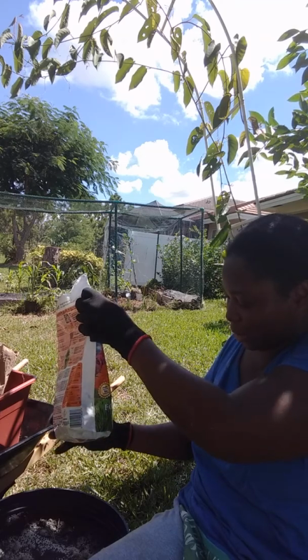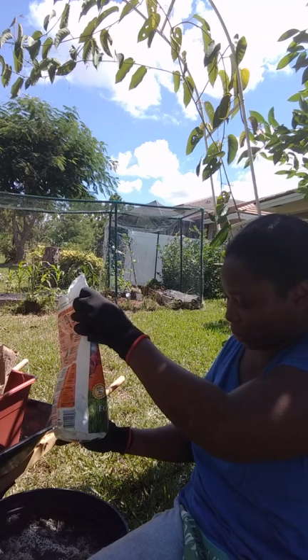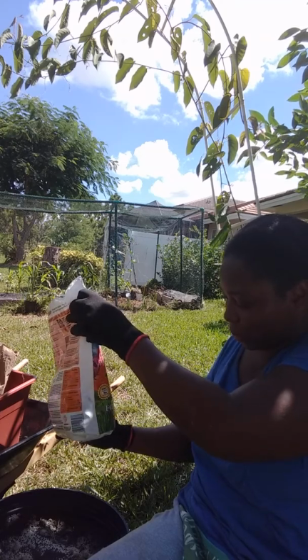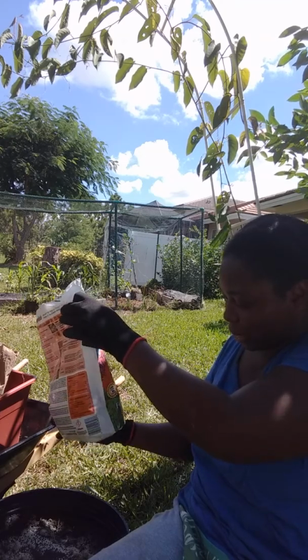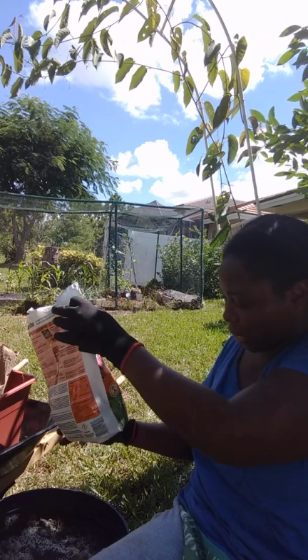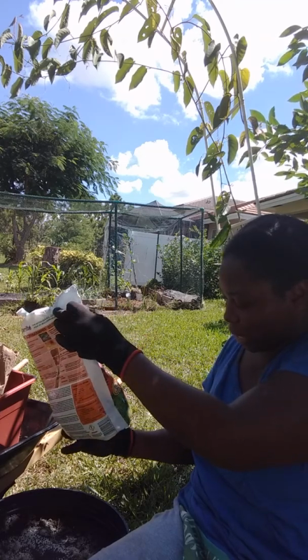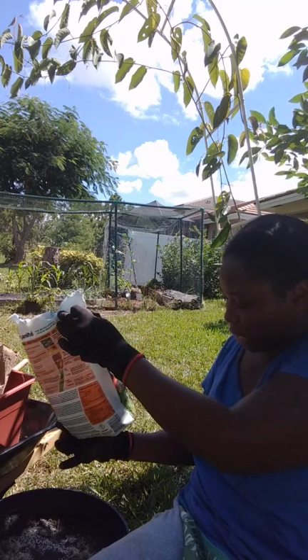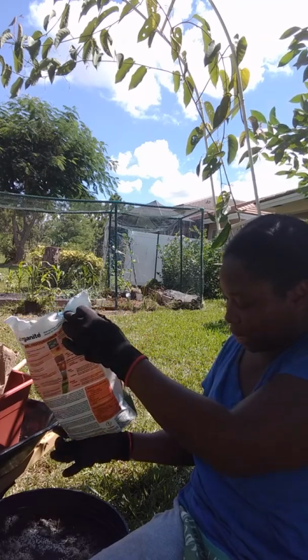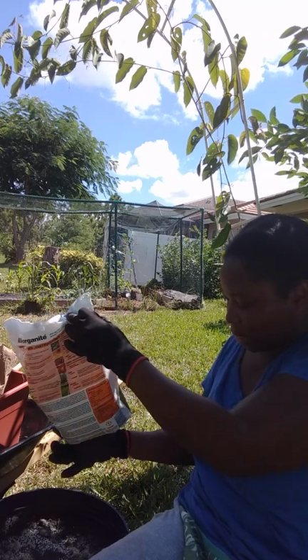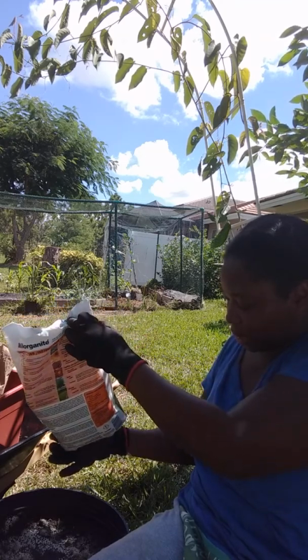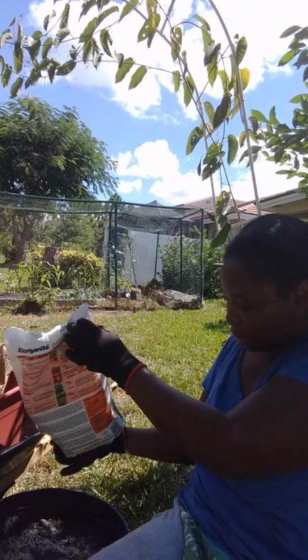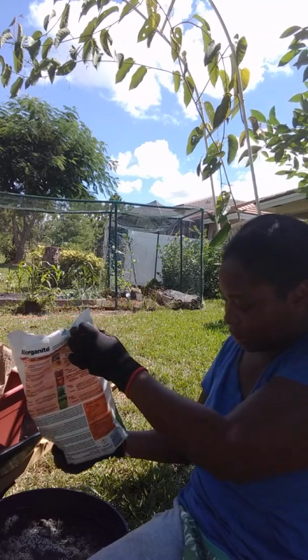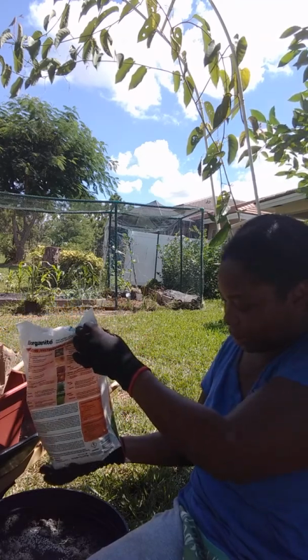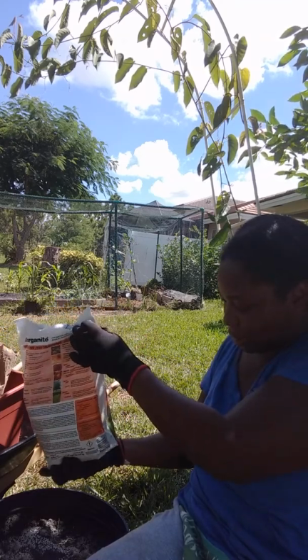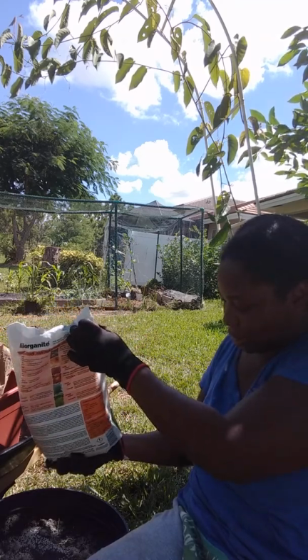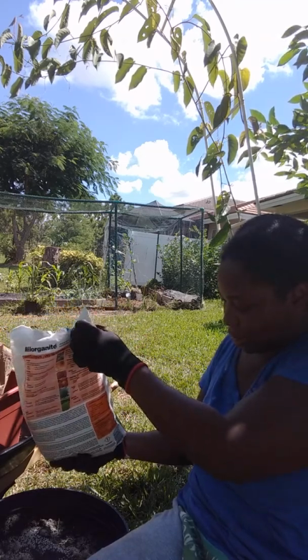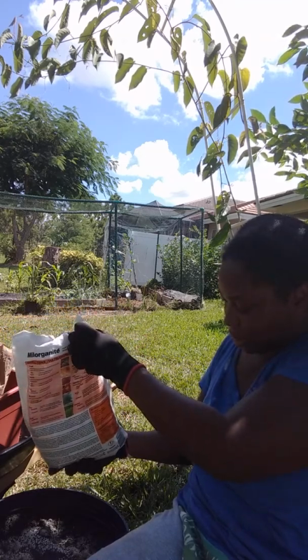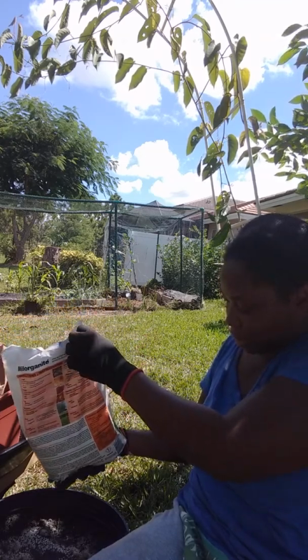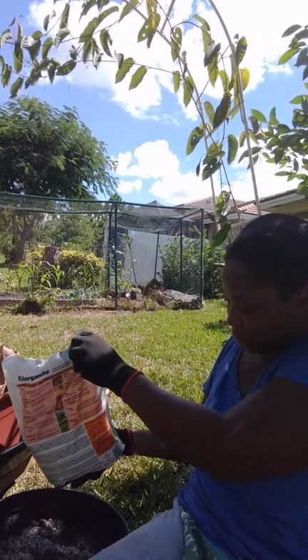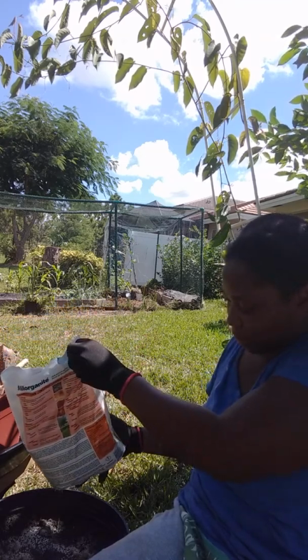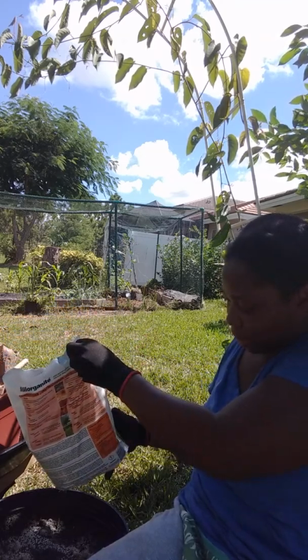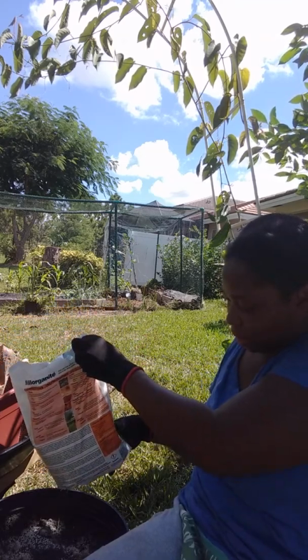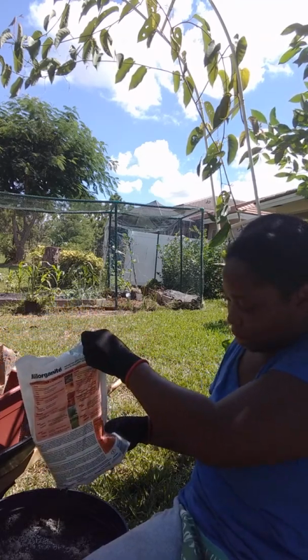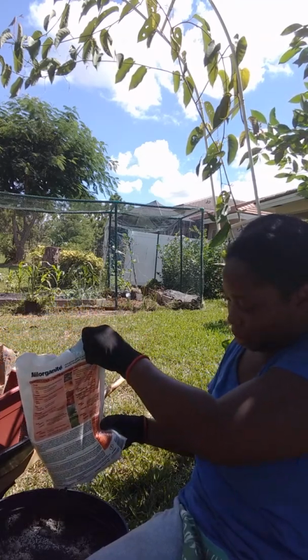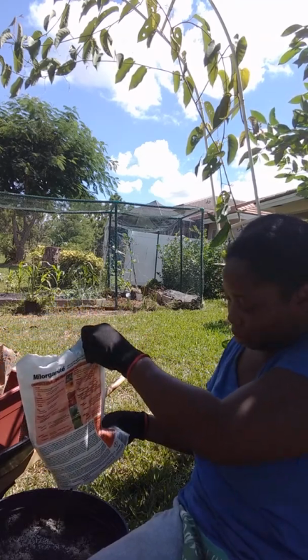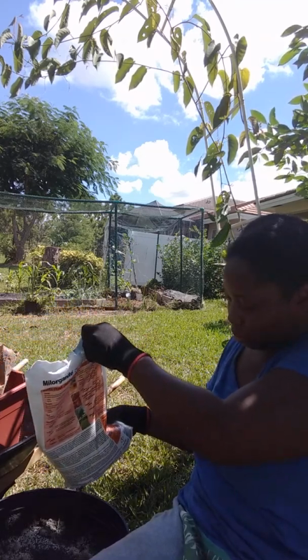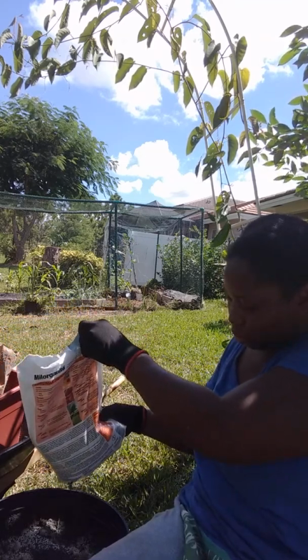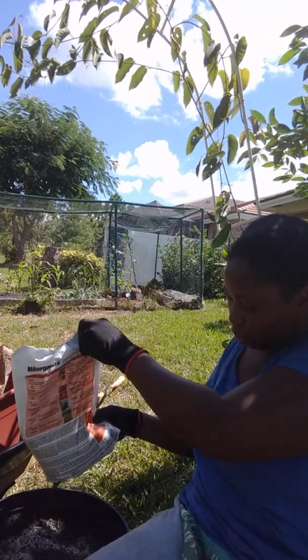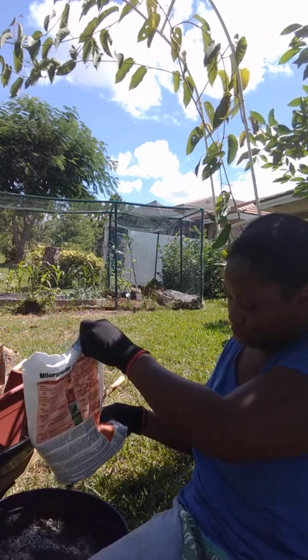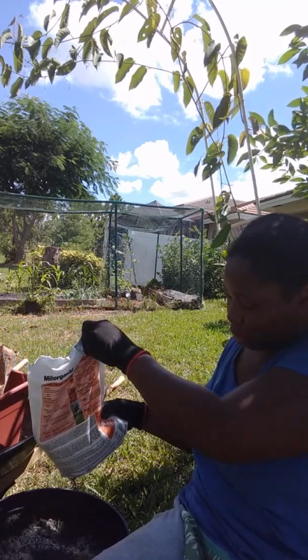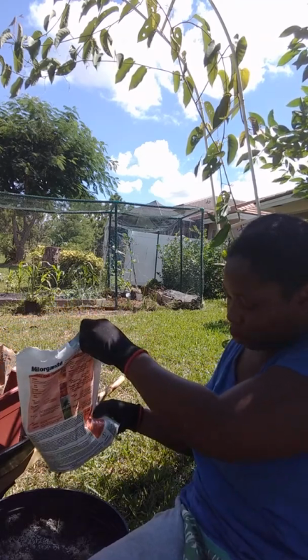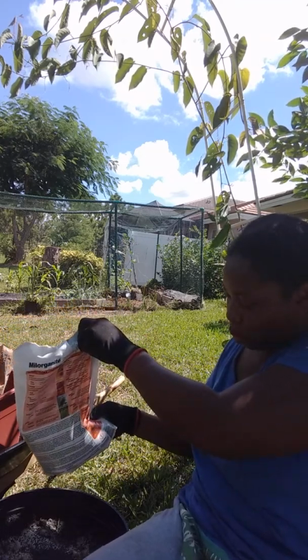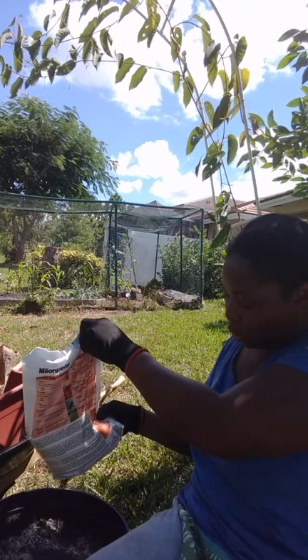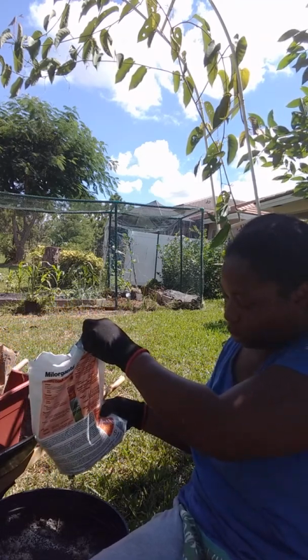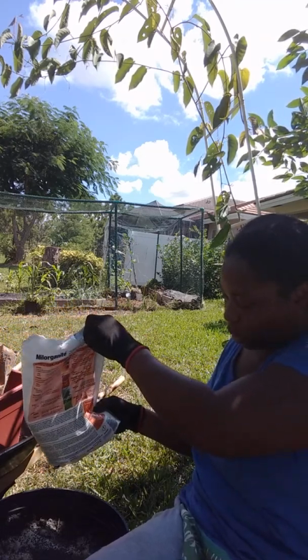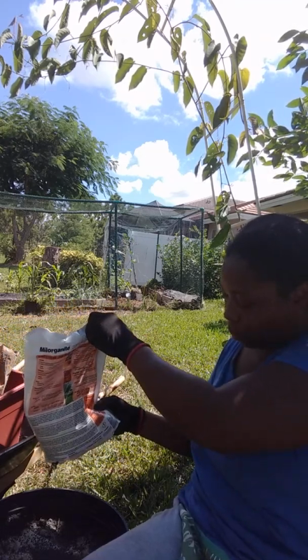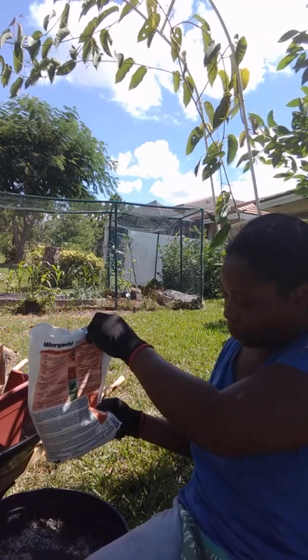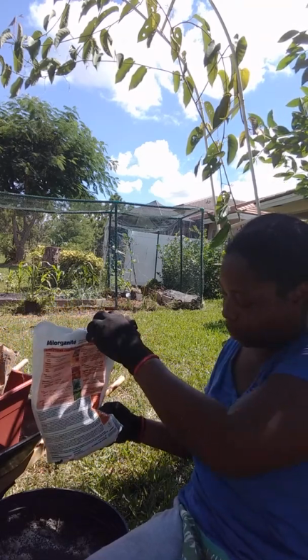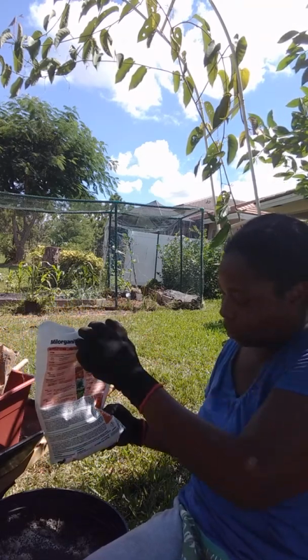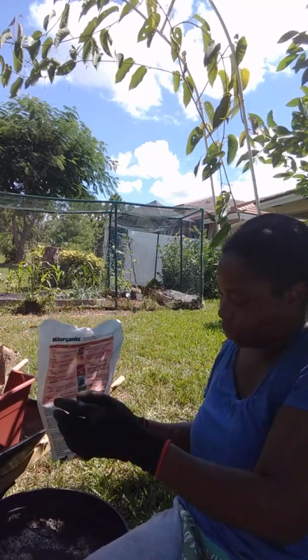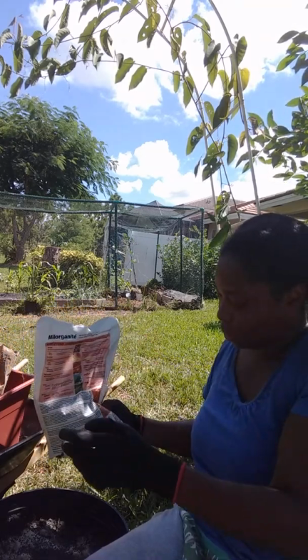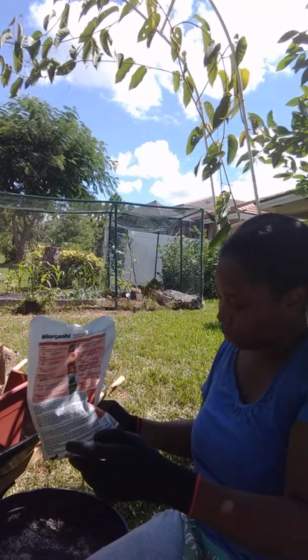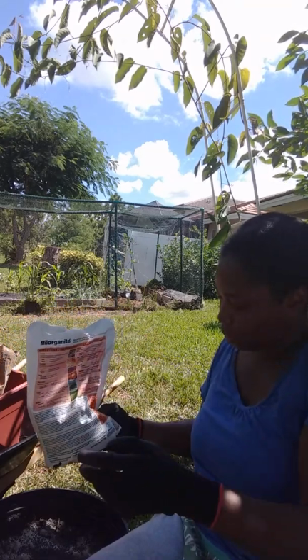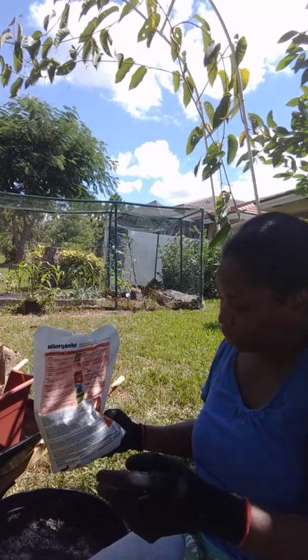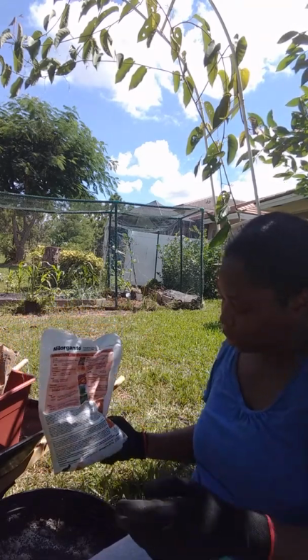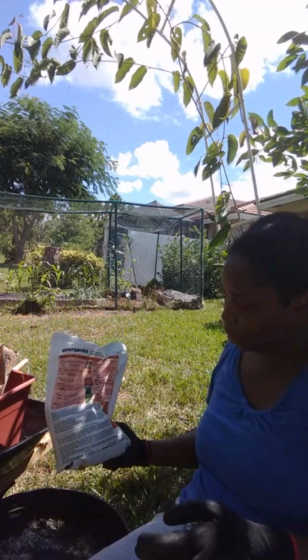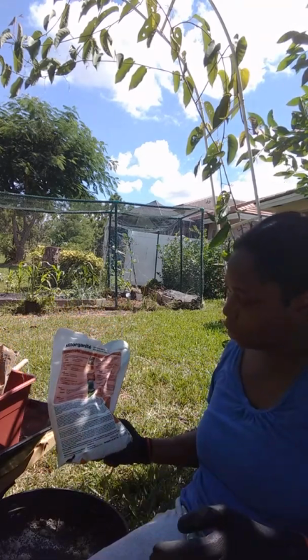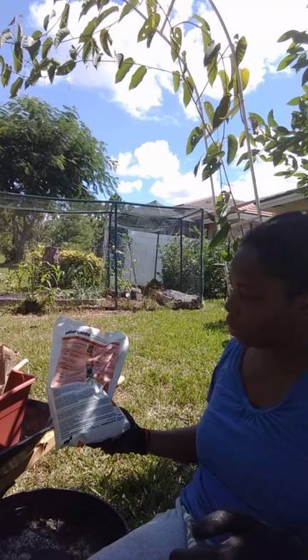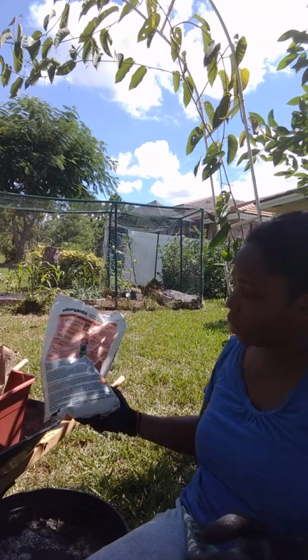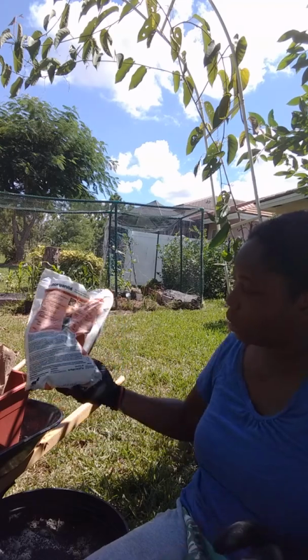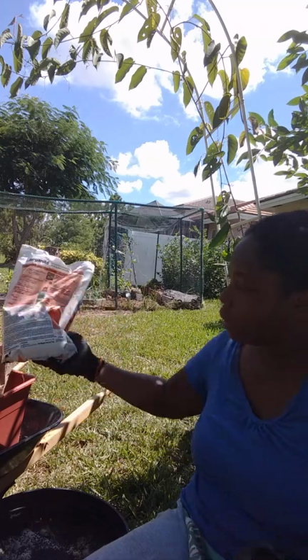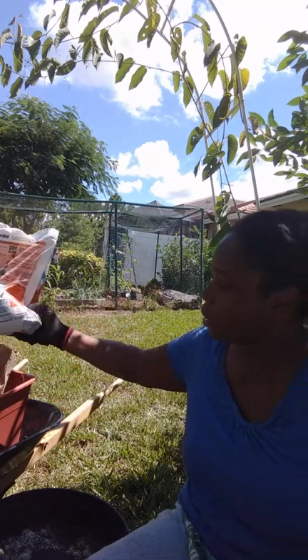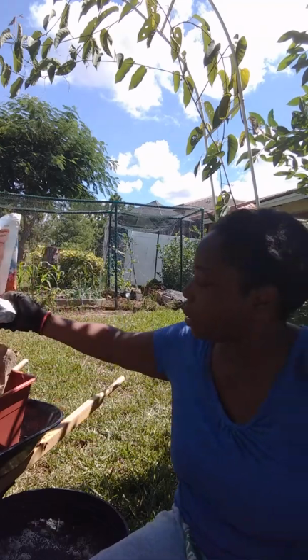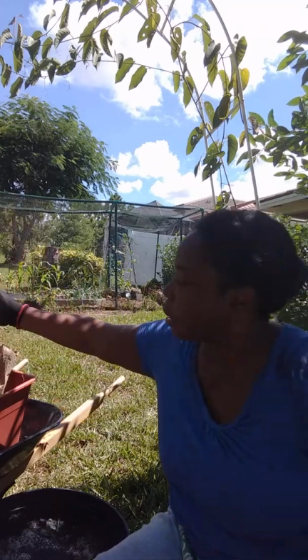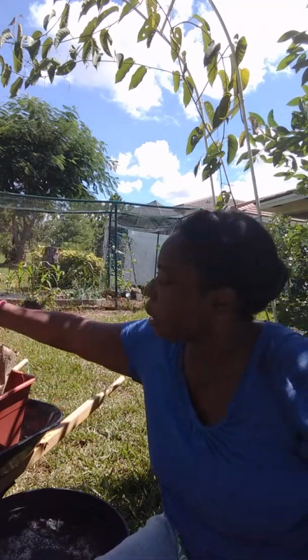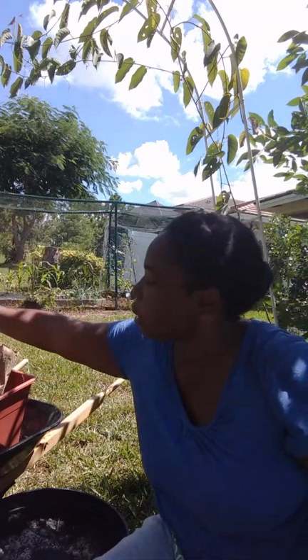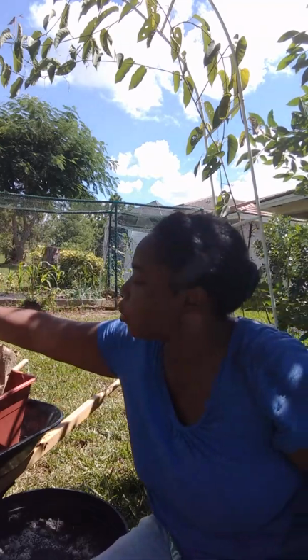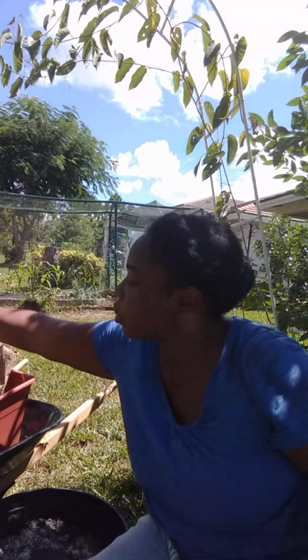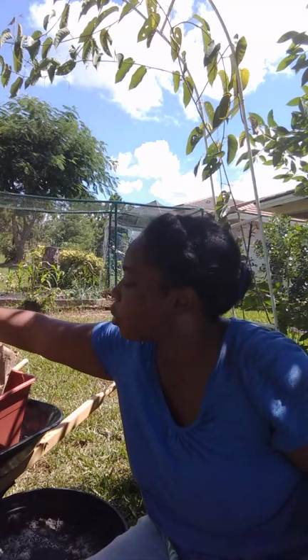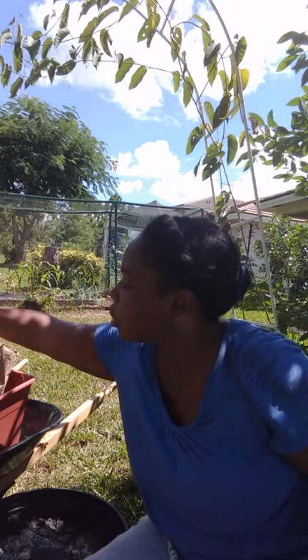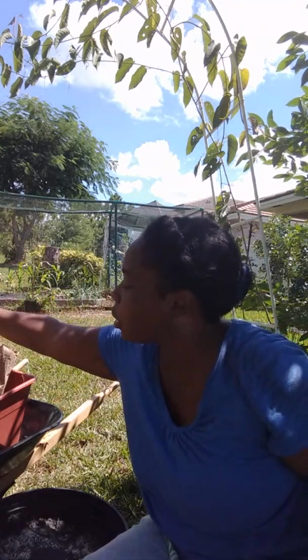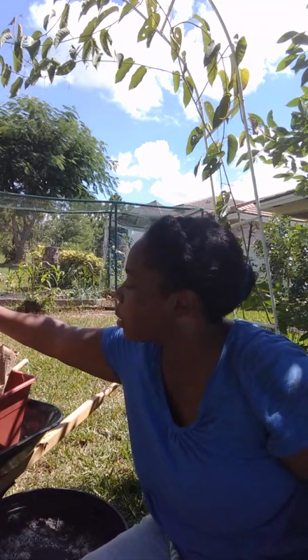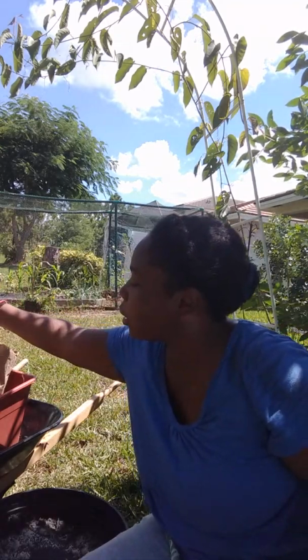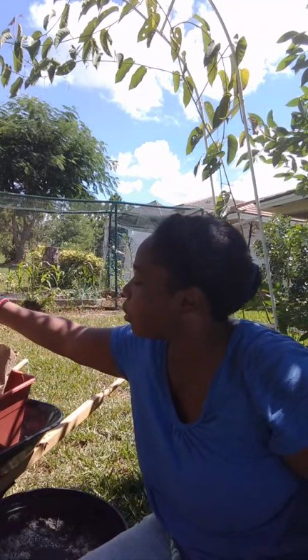I'm going to add about a quarter cup to each container.